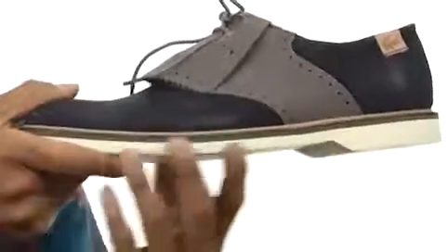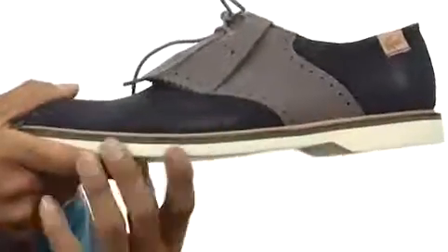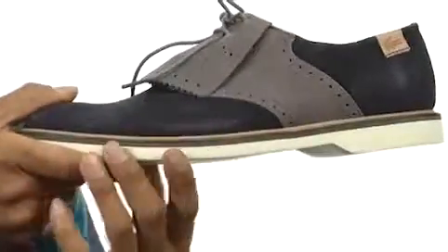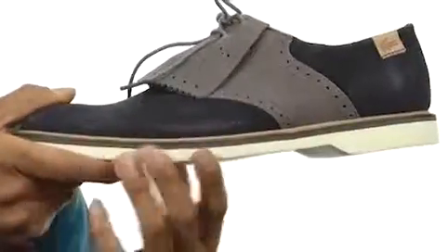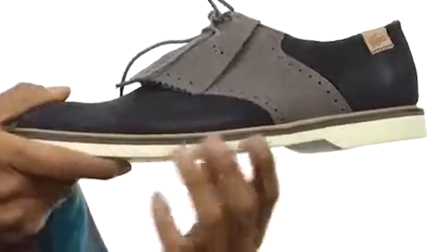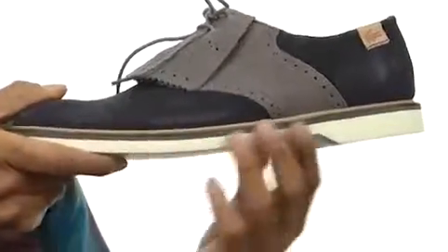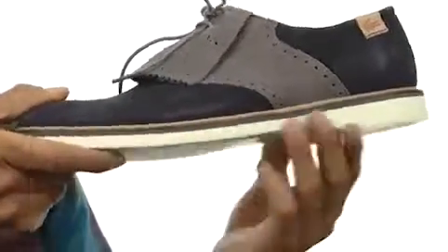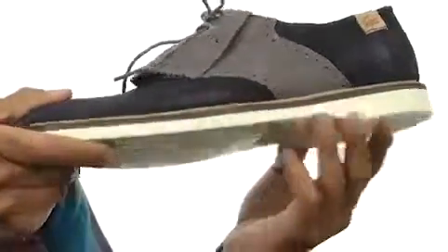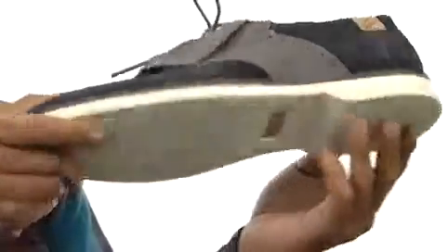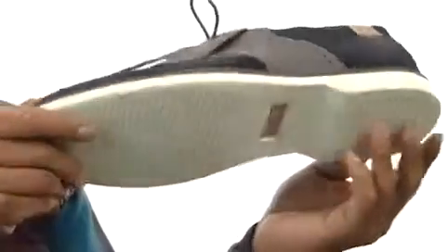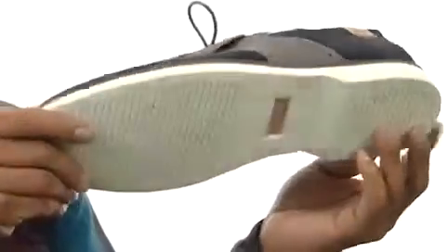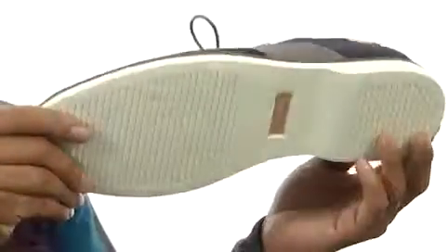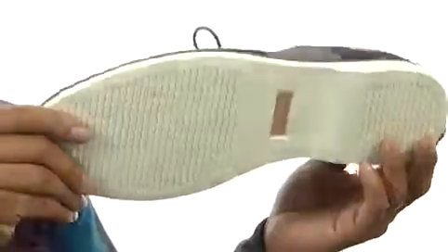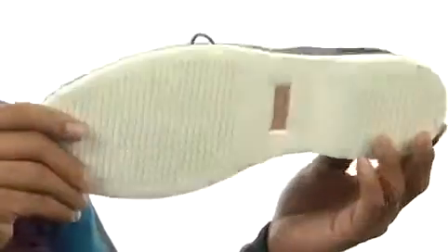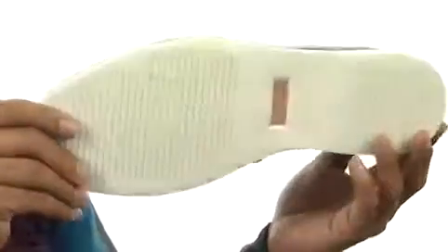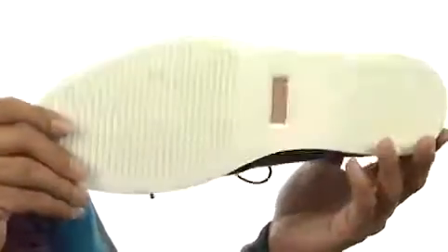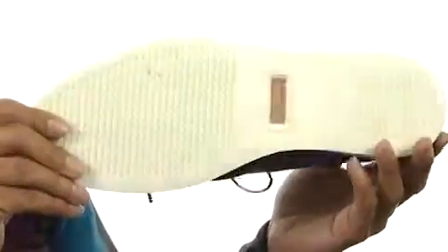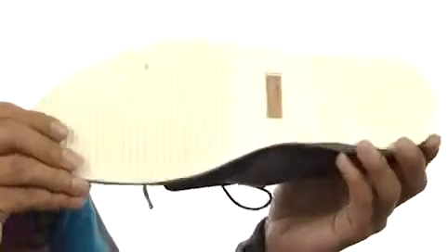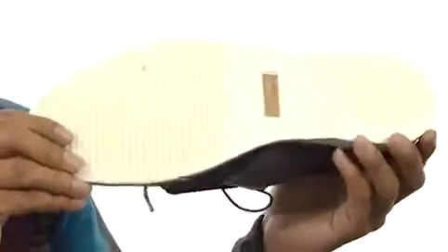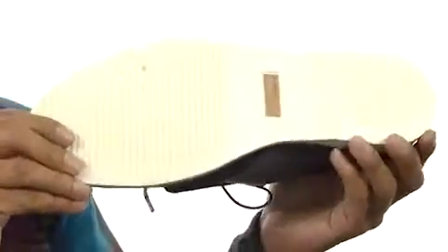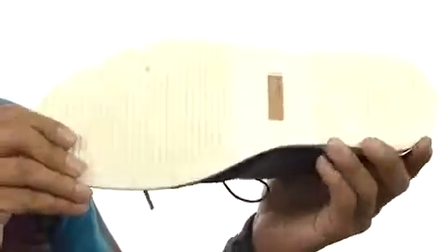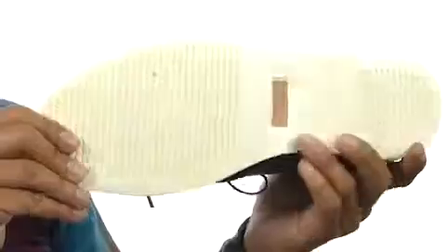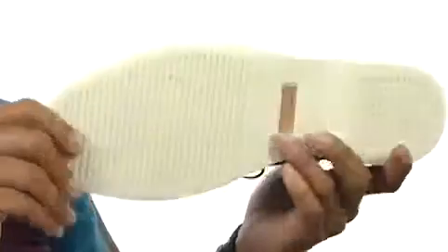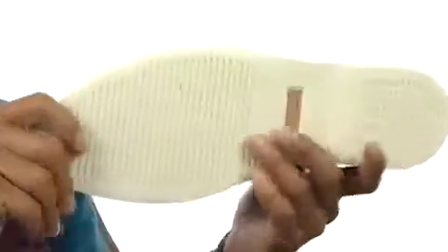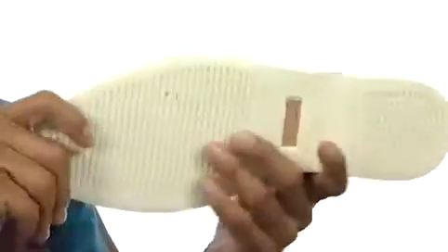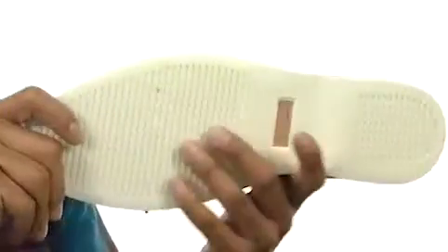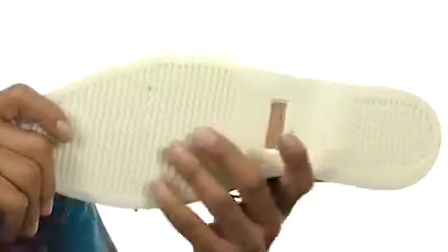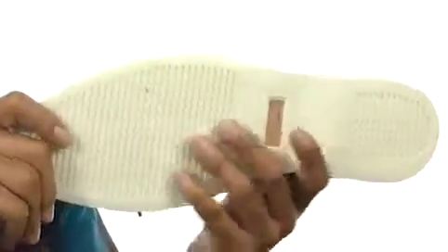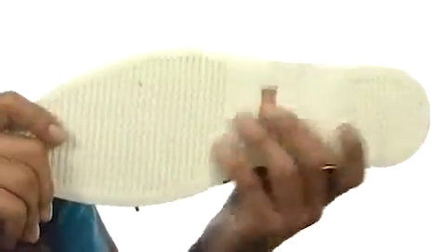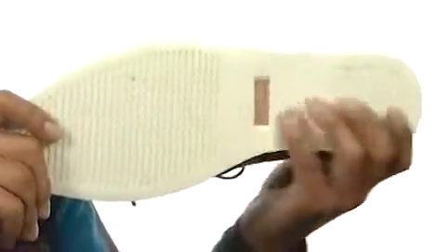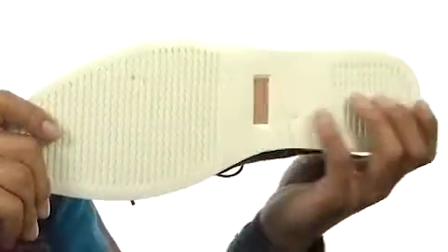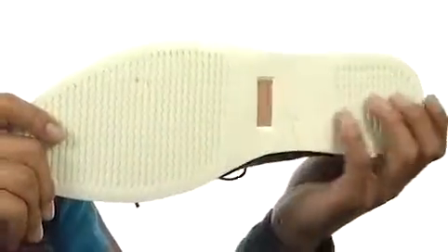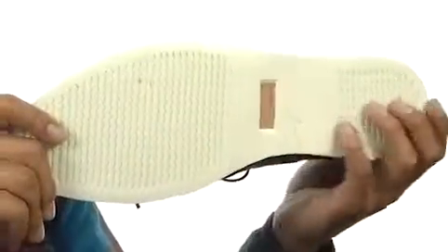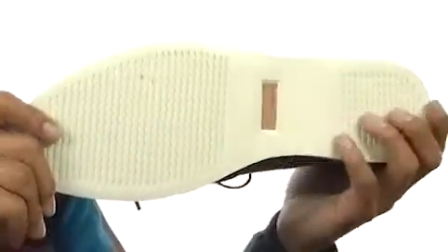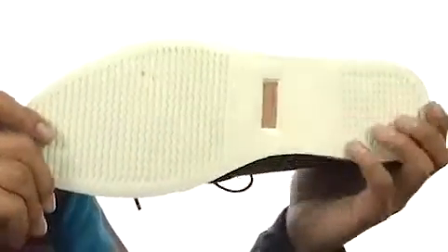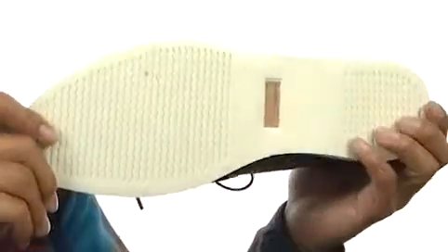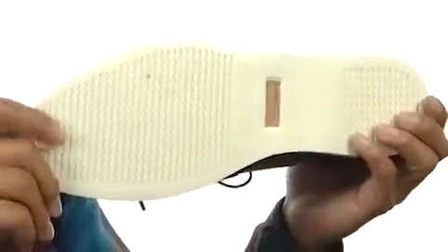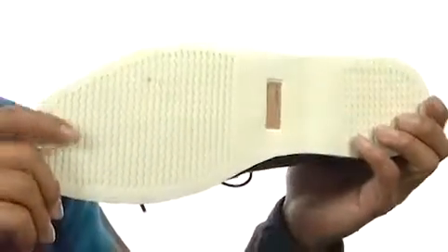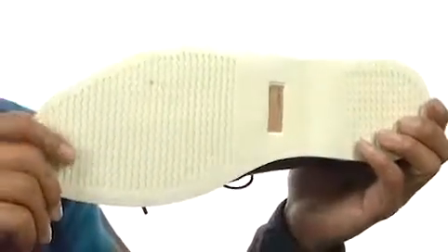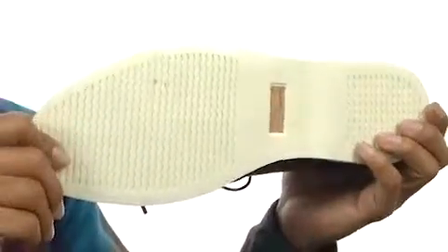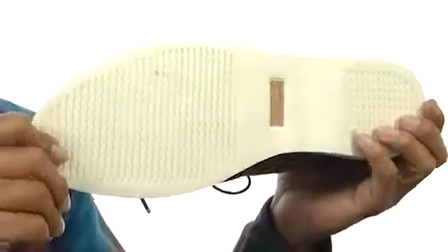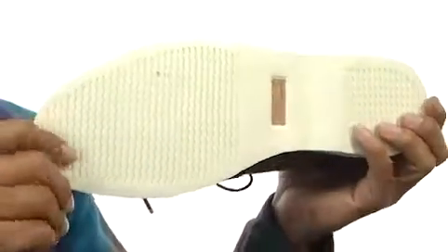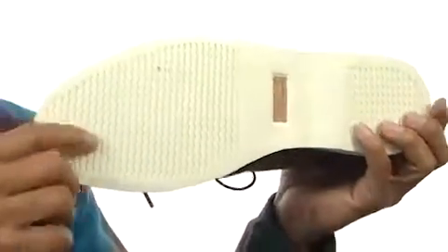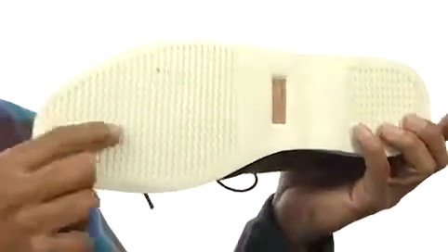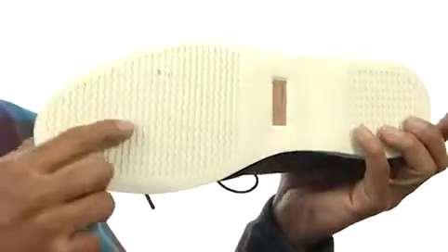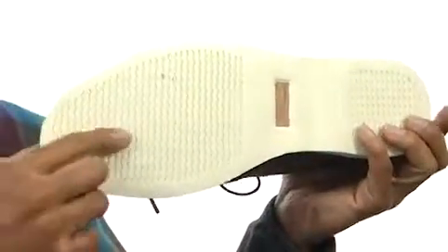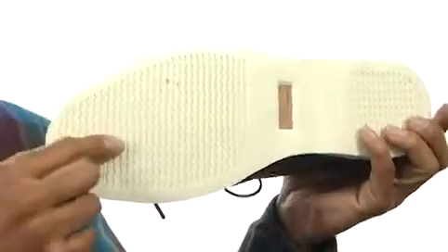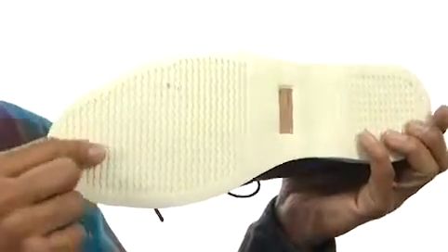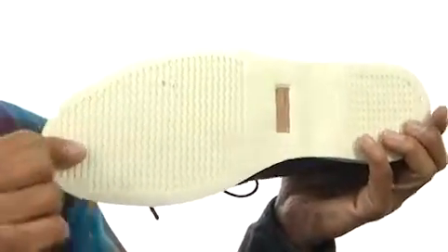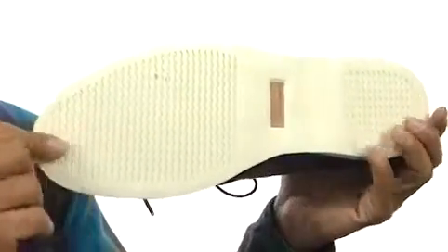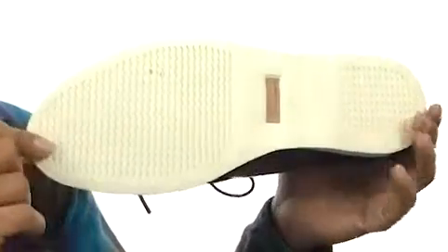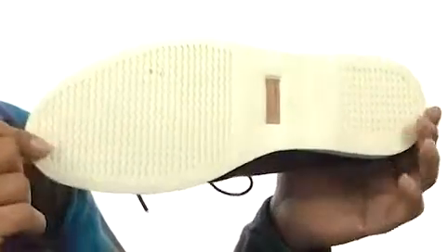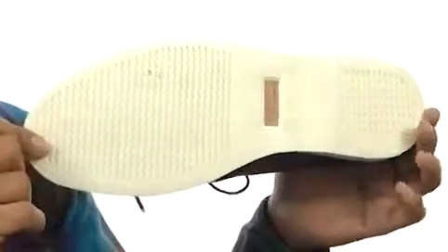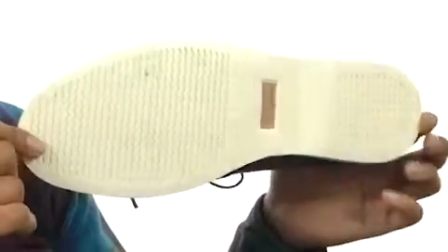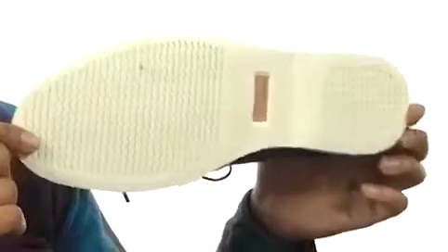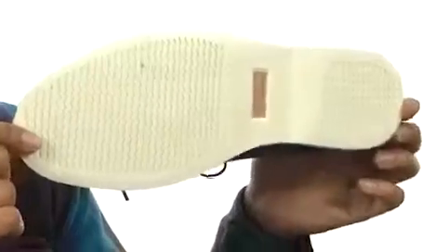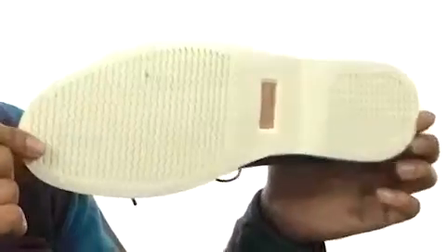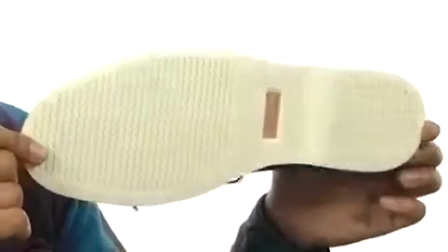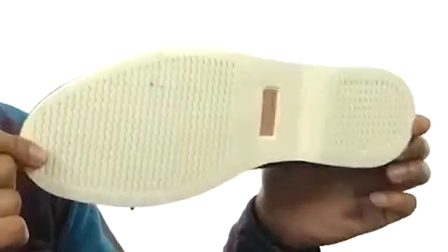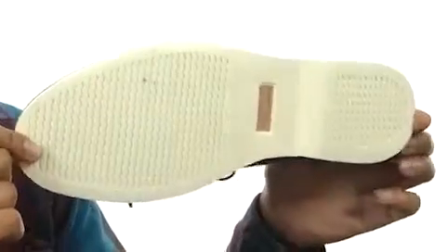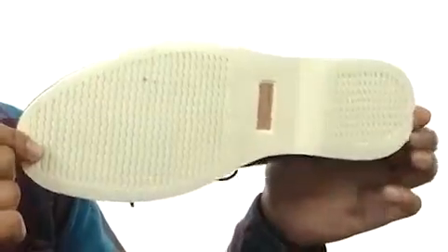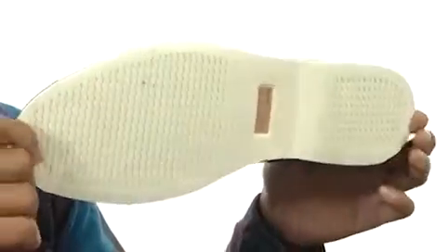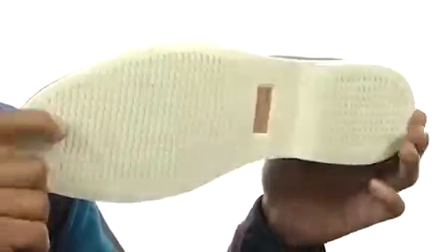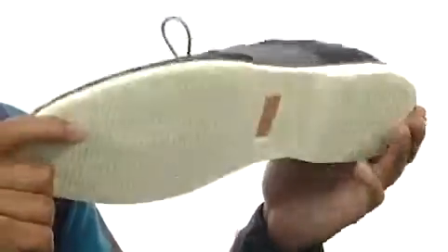And then on the bottom we've got this nice, thick synthetic sole that's going to give you plenty of tread on wet or dry surfaces.